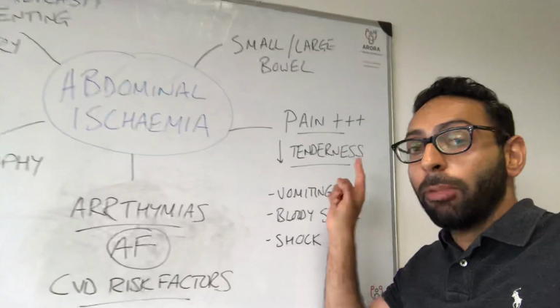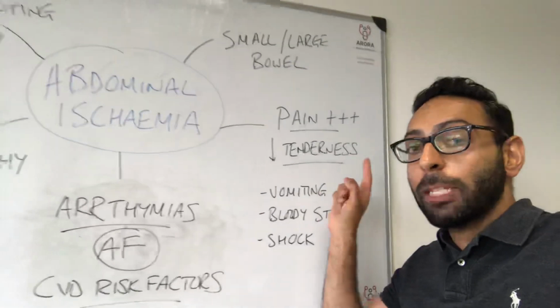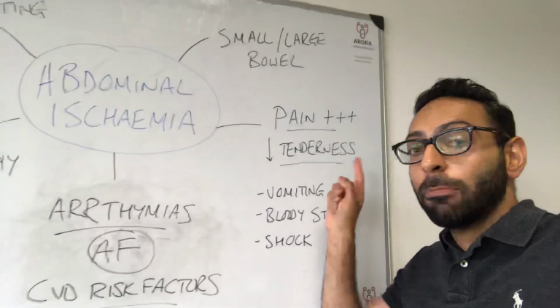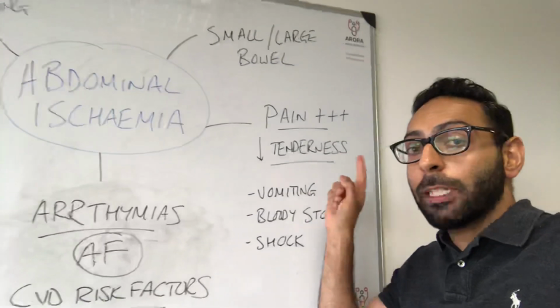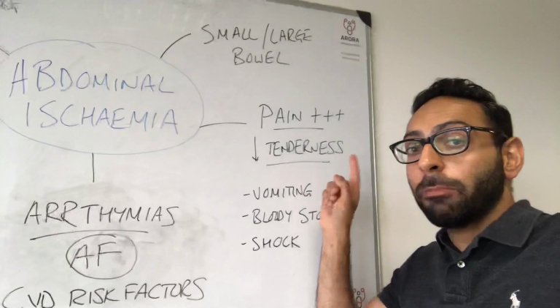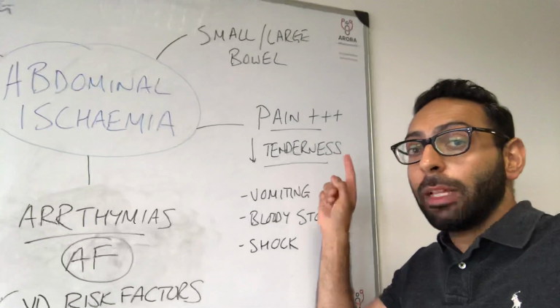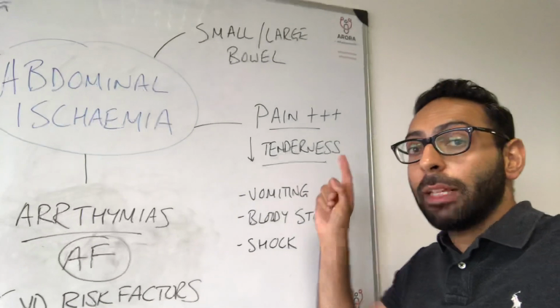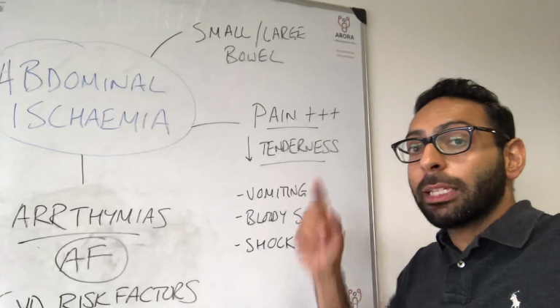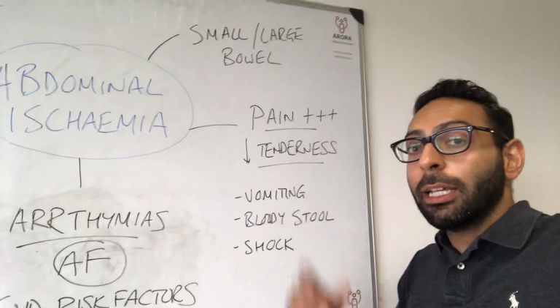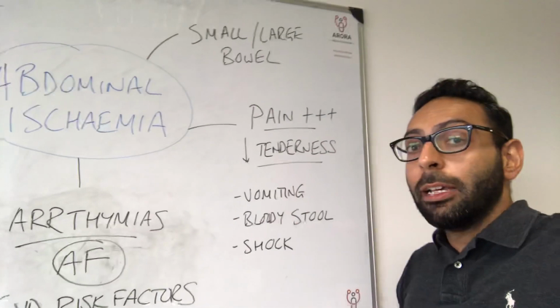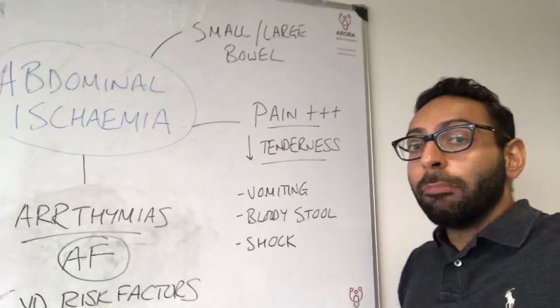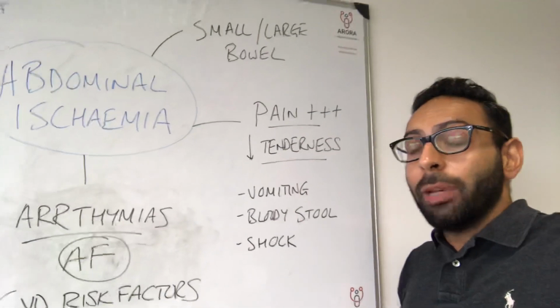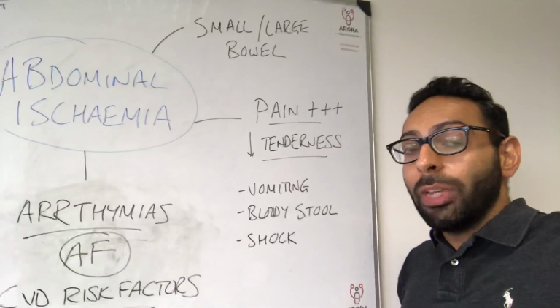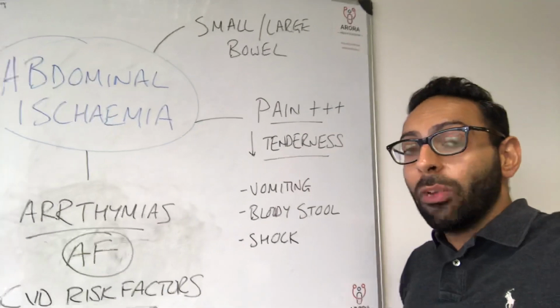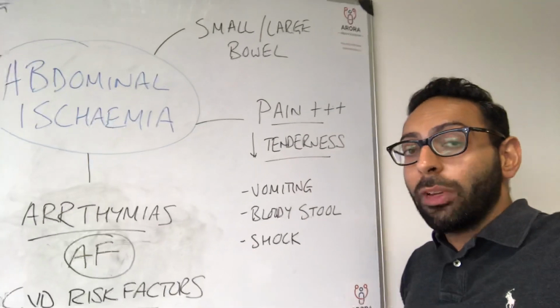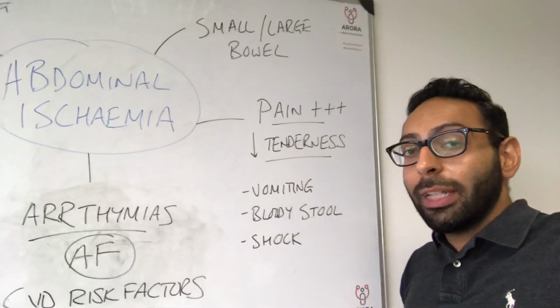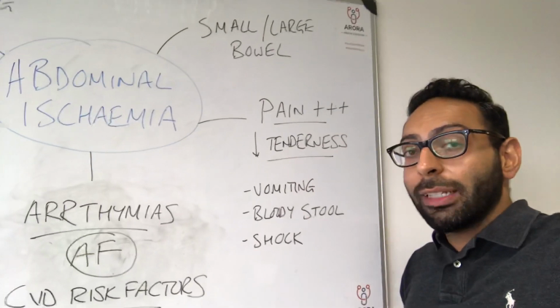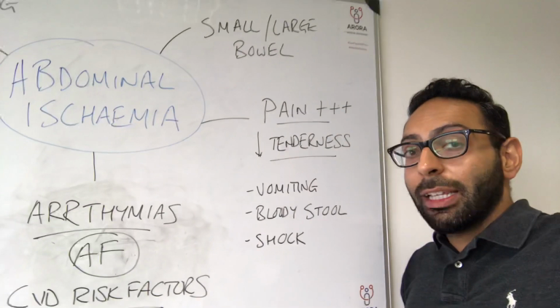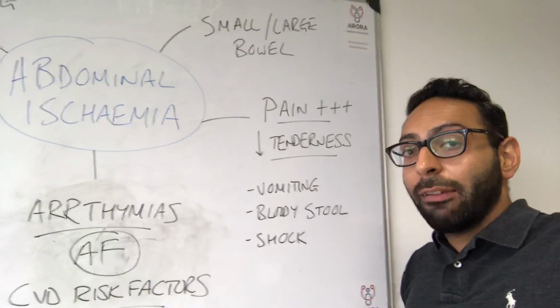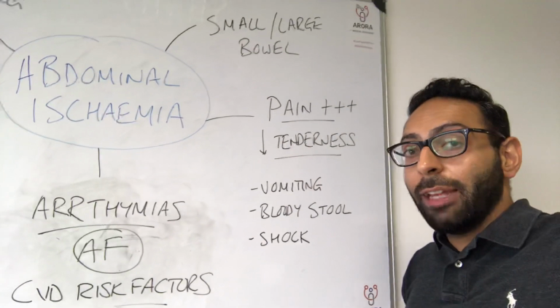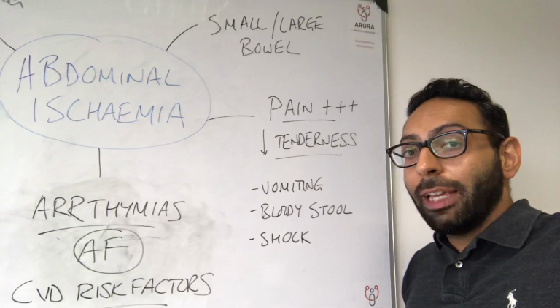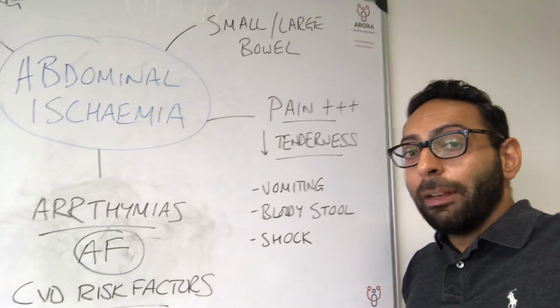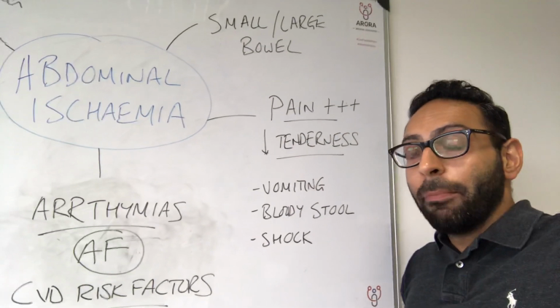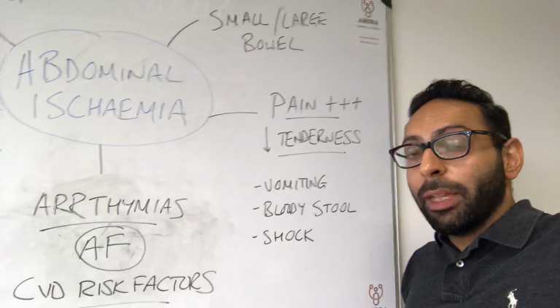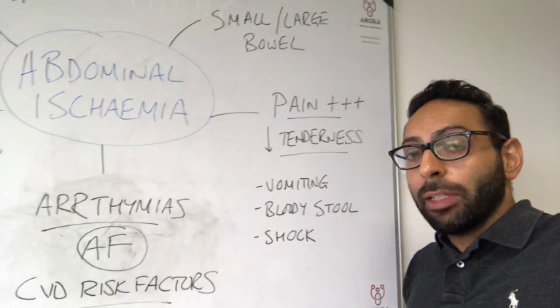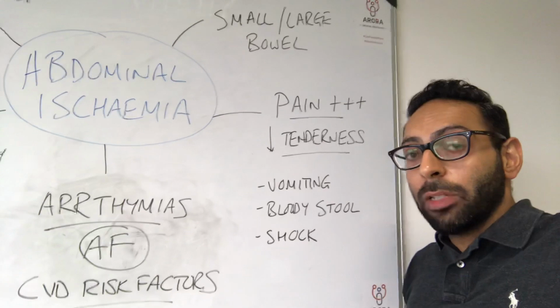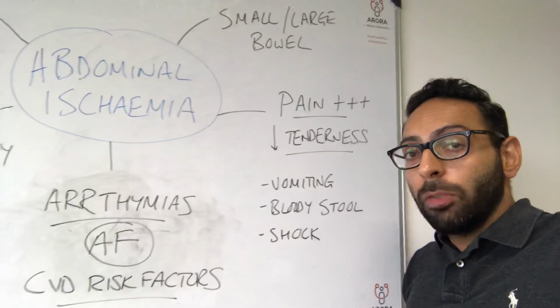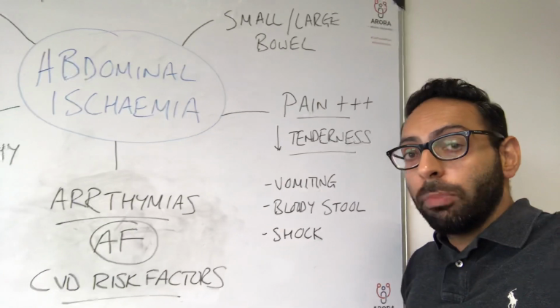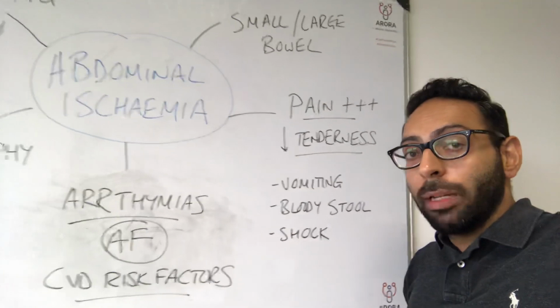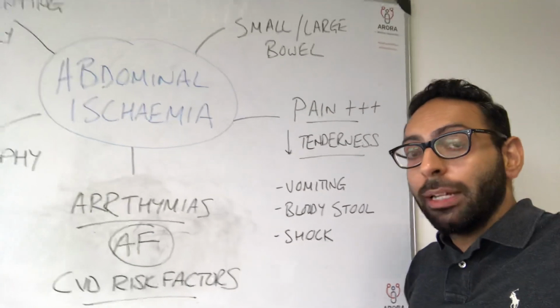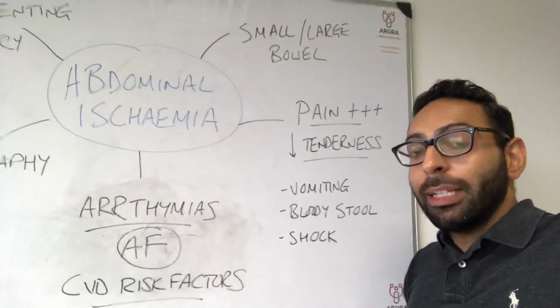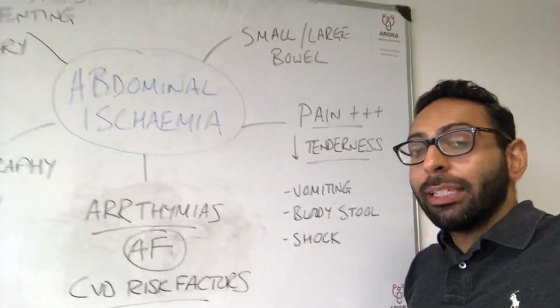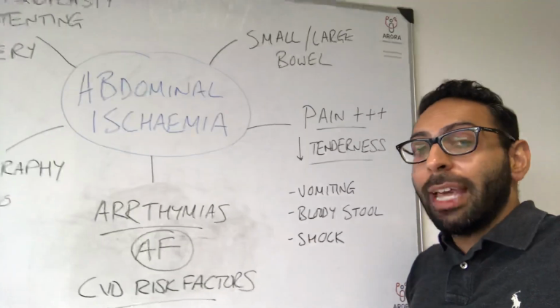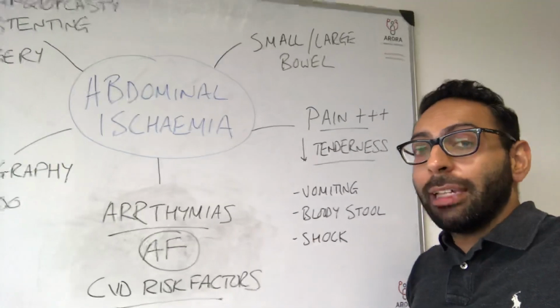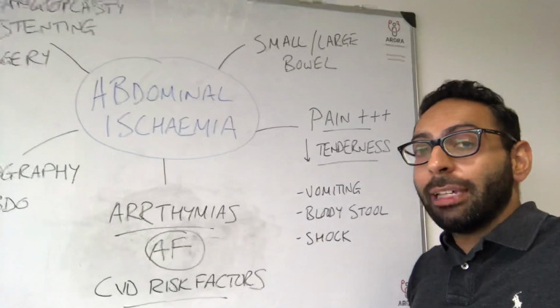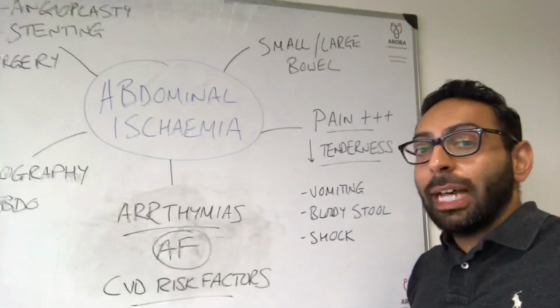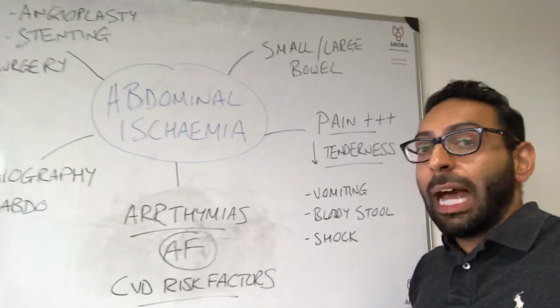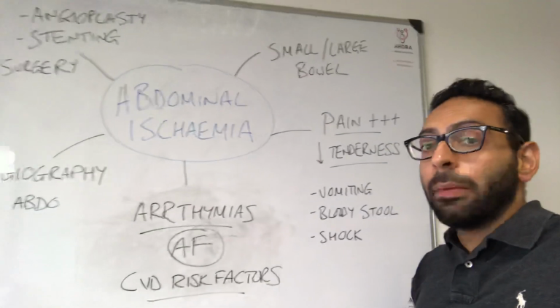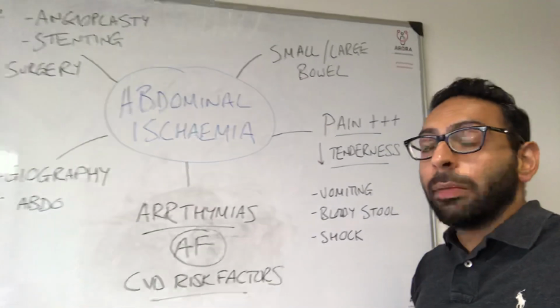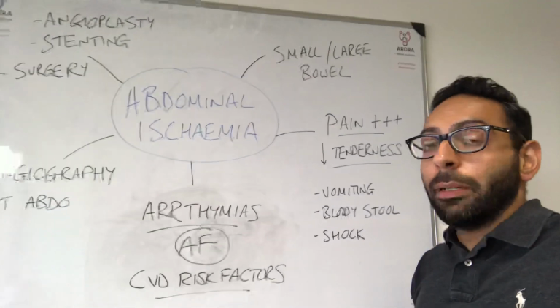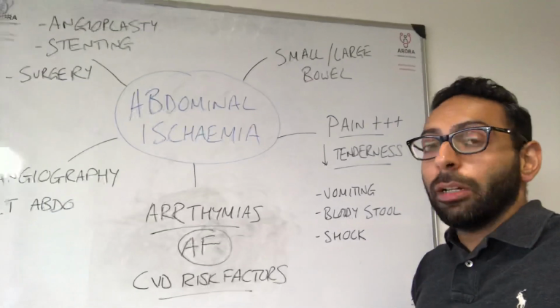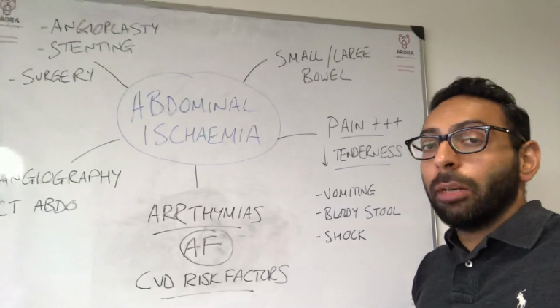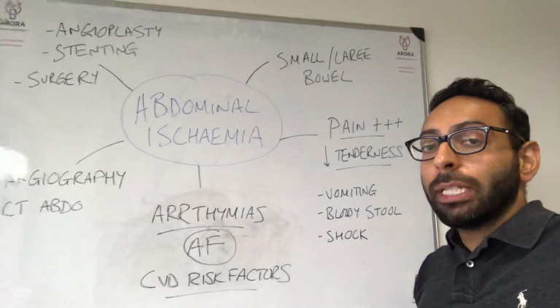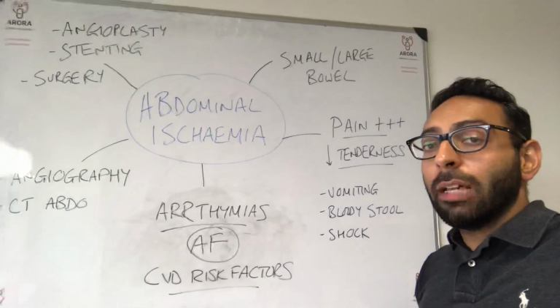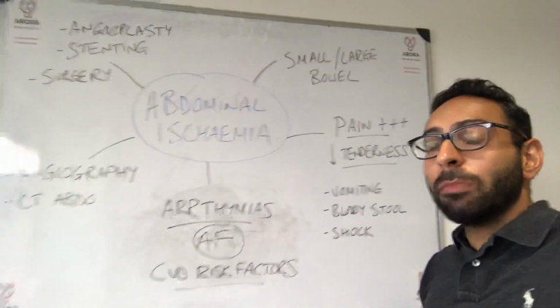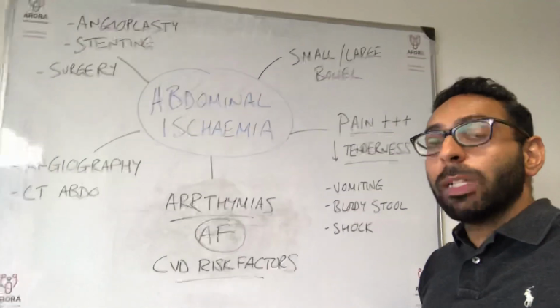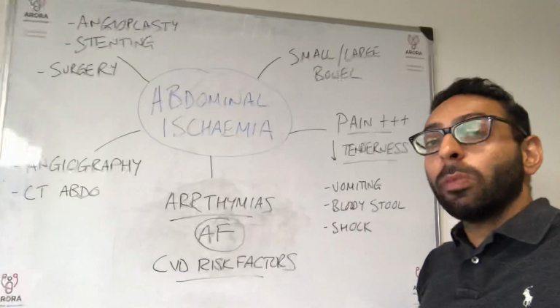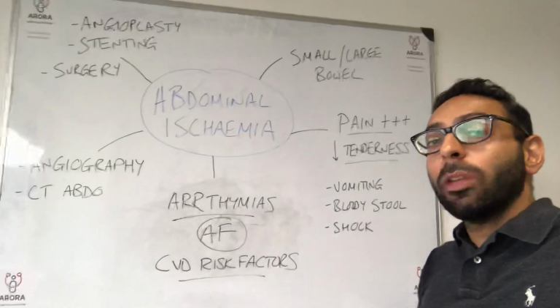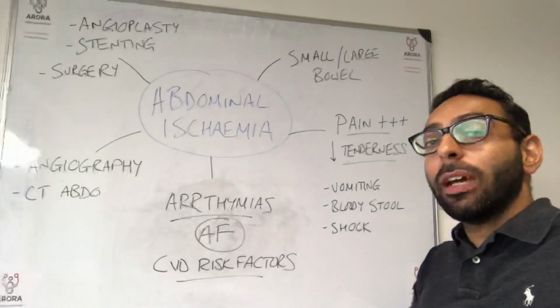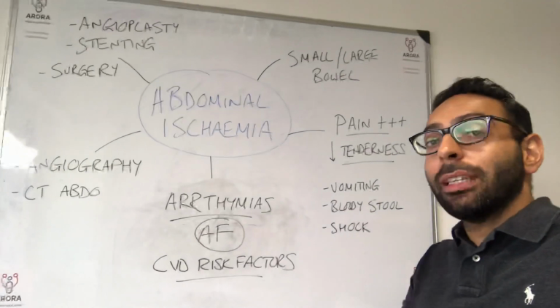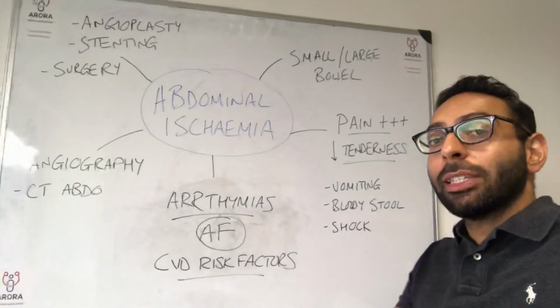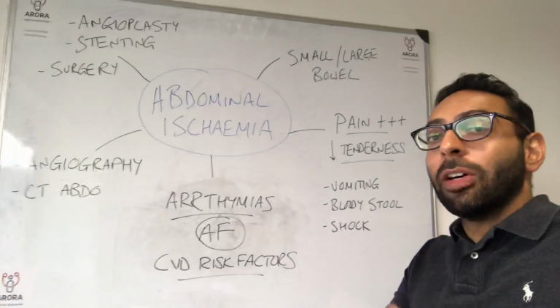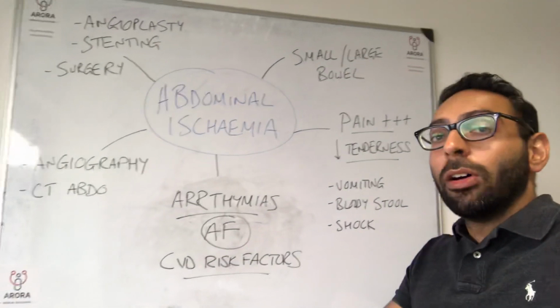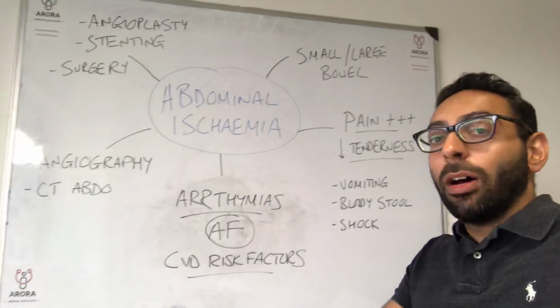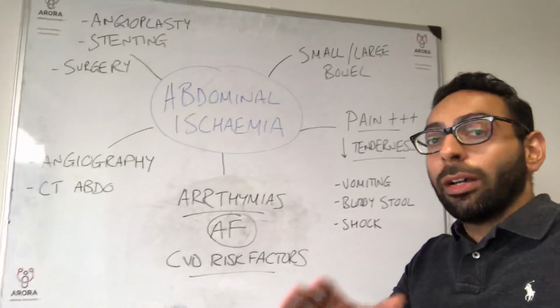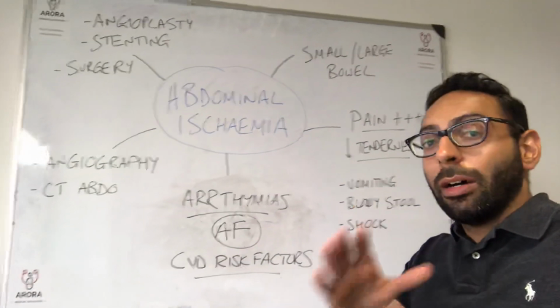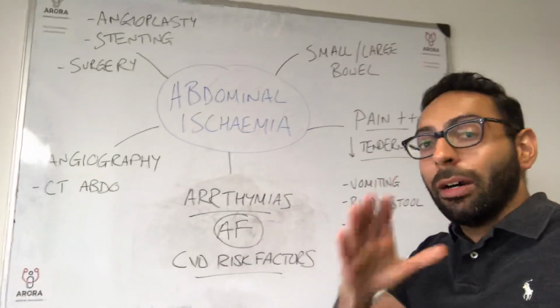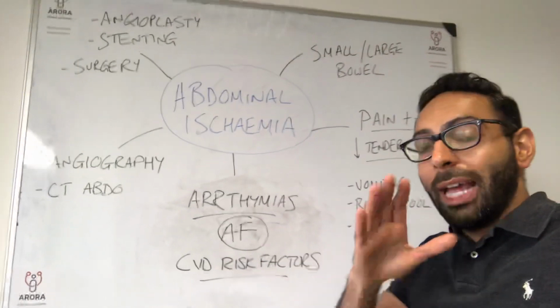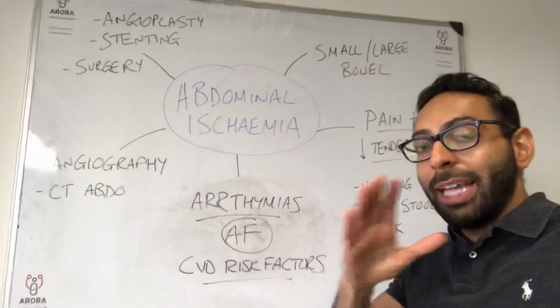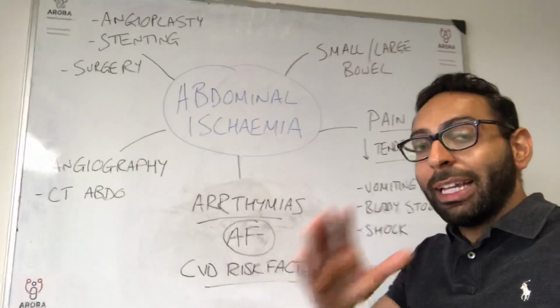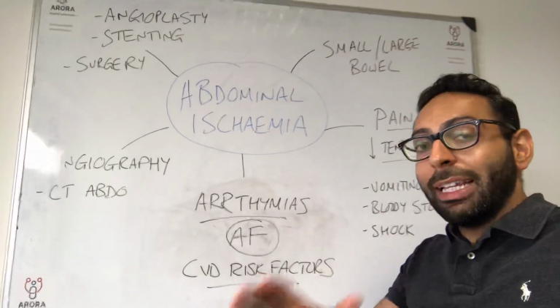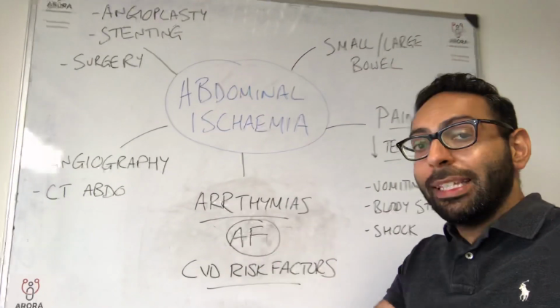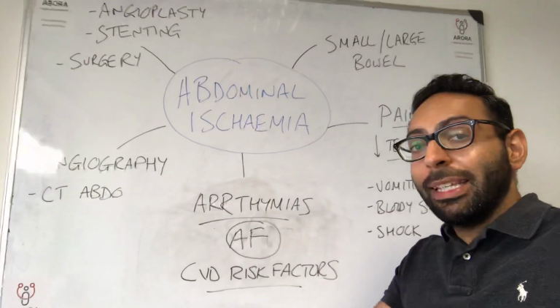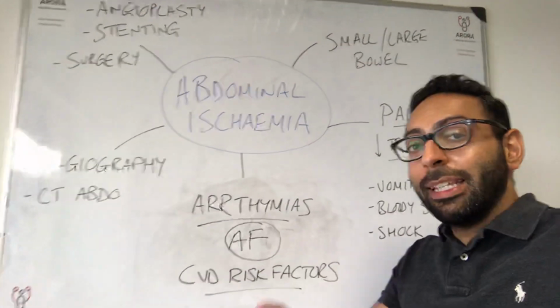But abdominal ischemia — think about it in medical exams with that classic presentation of pain plus plus plus, but not necessarily a super tender abdomen. Hope this helps.